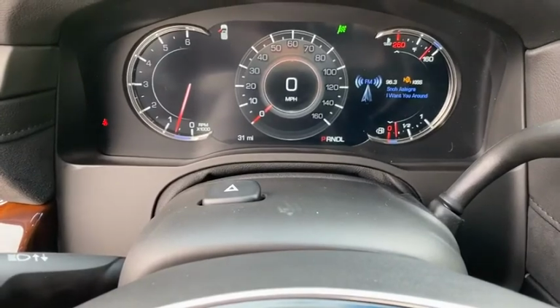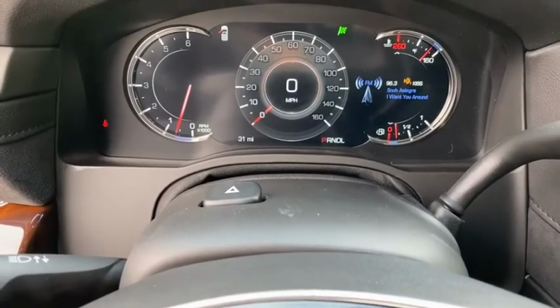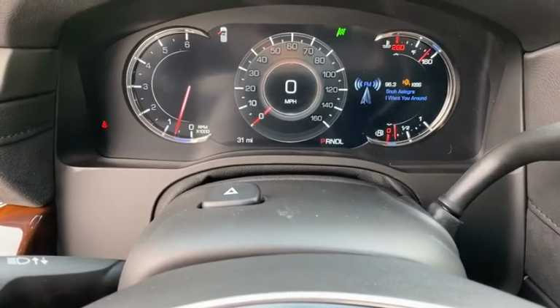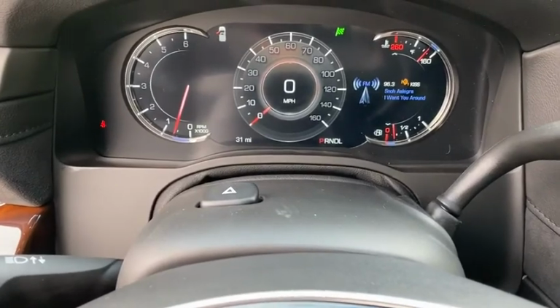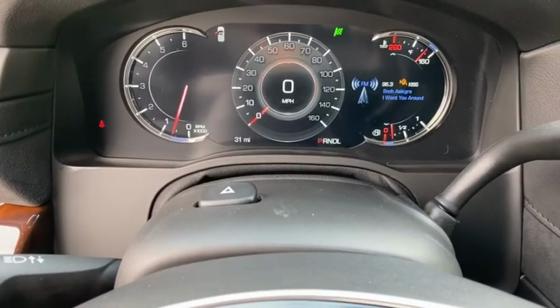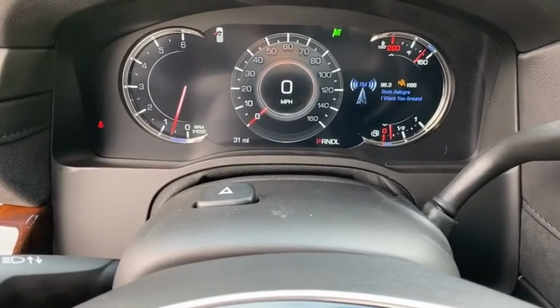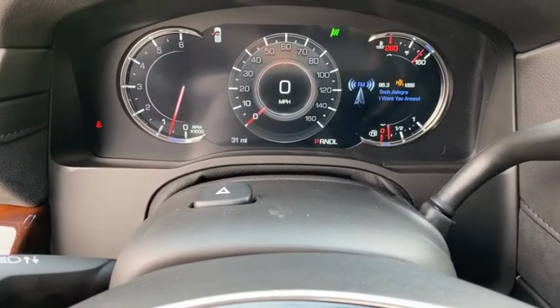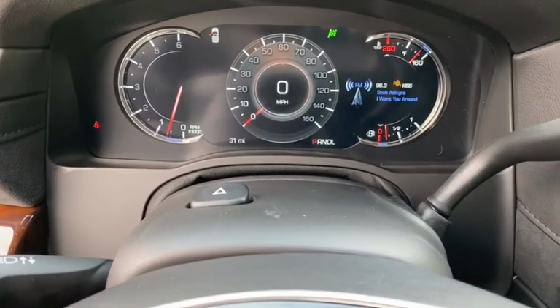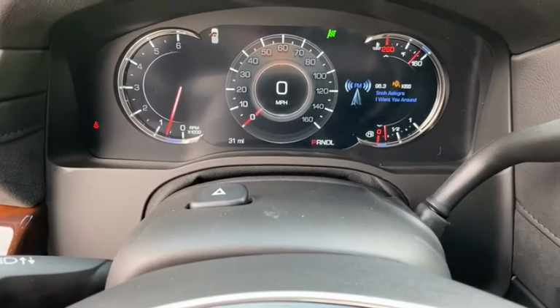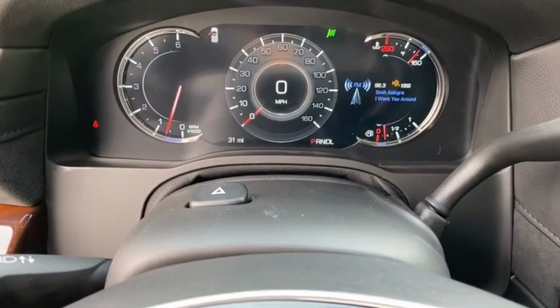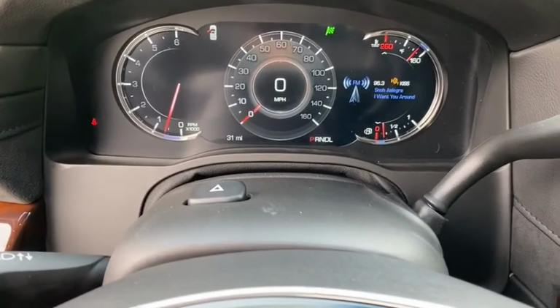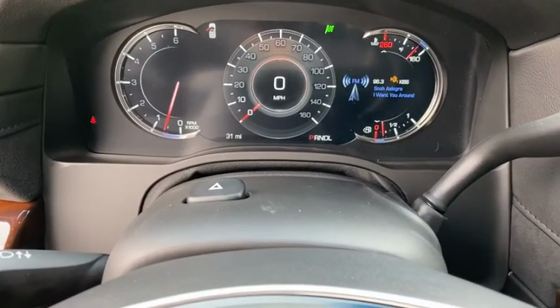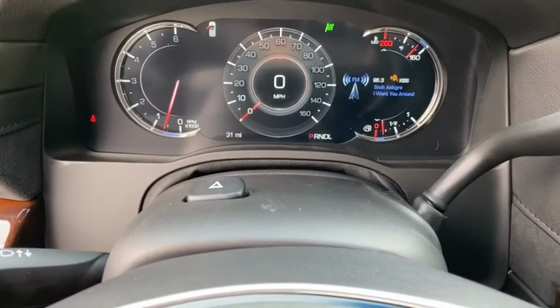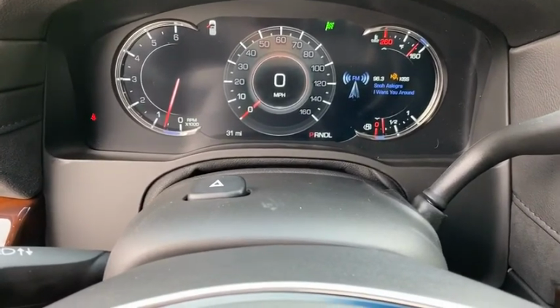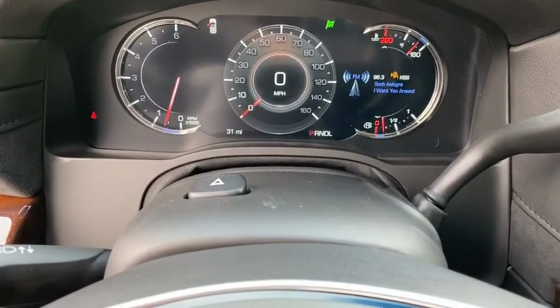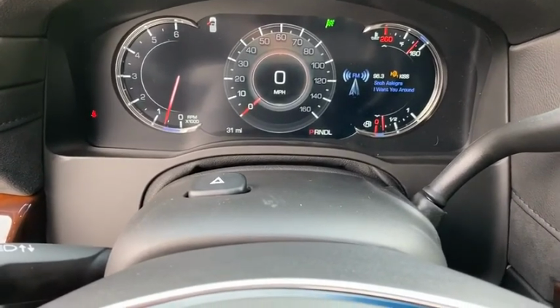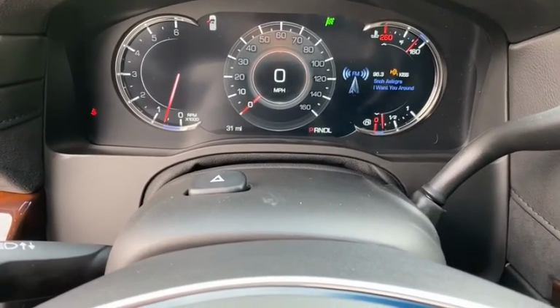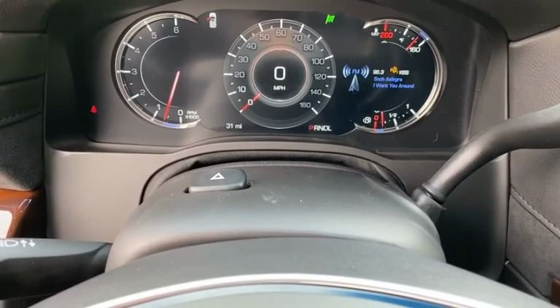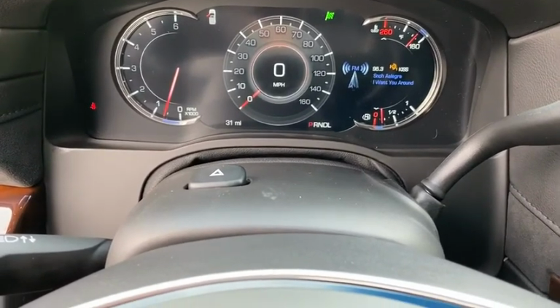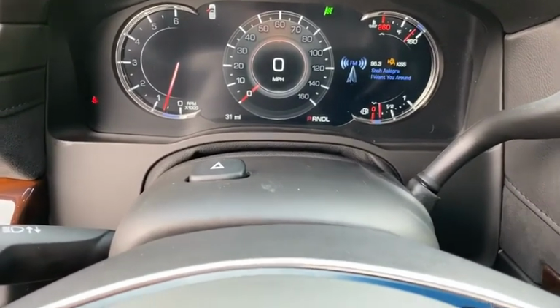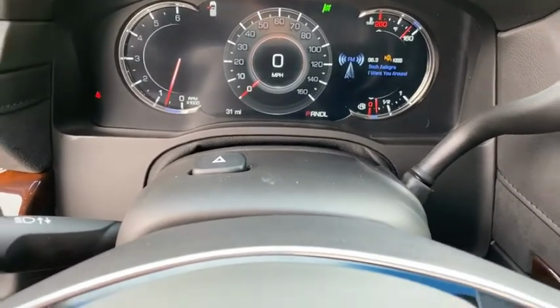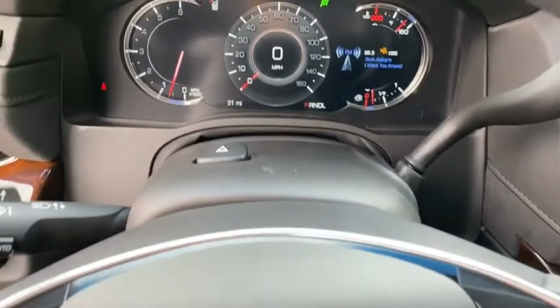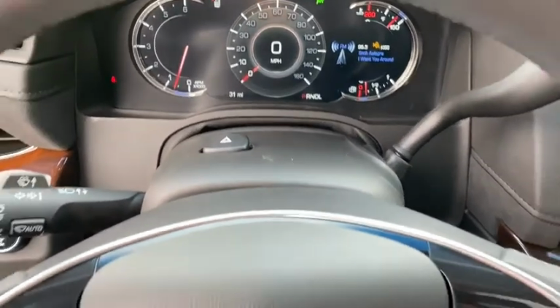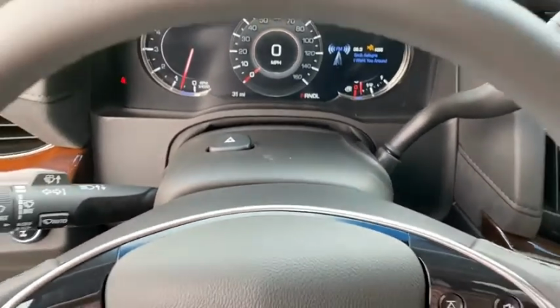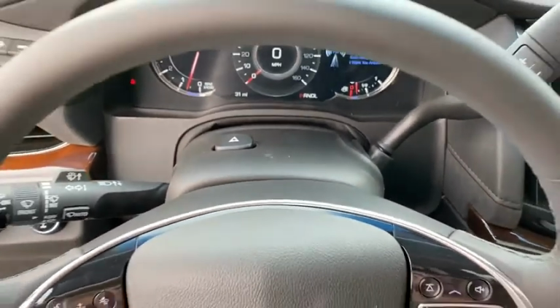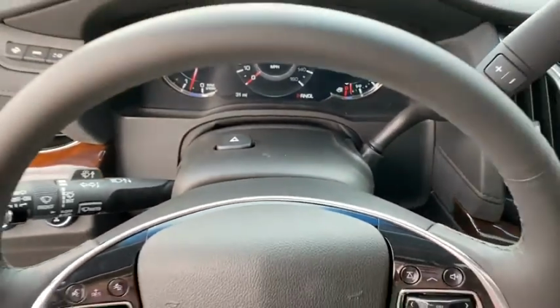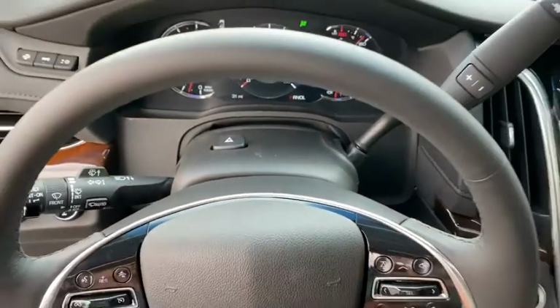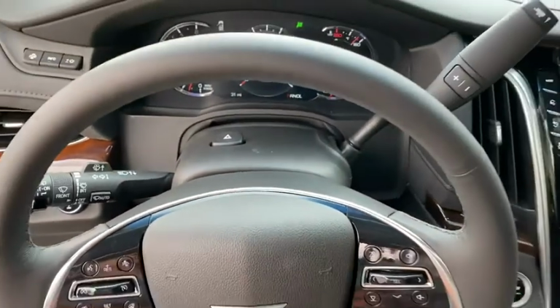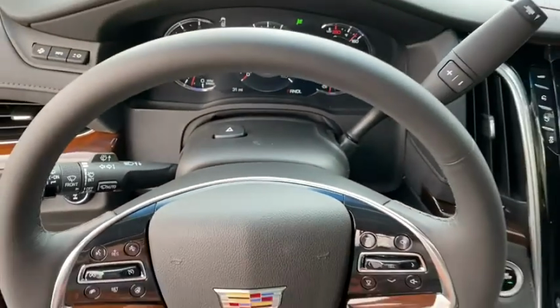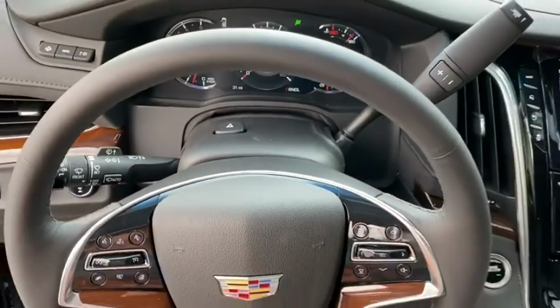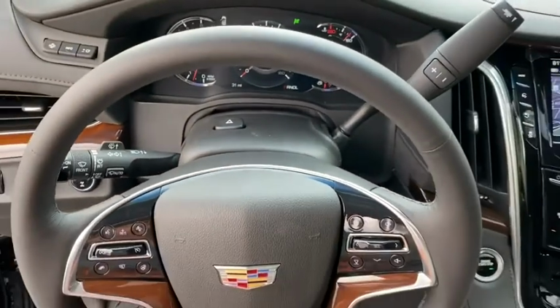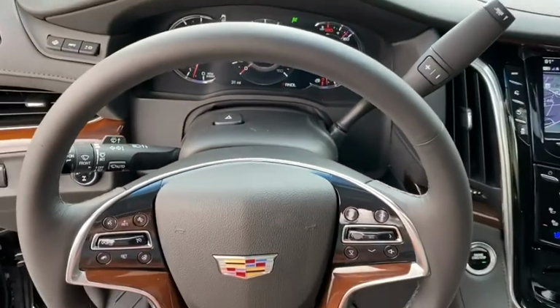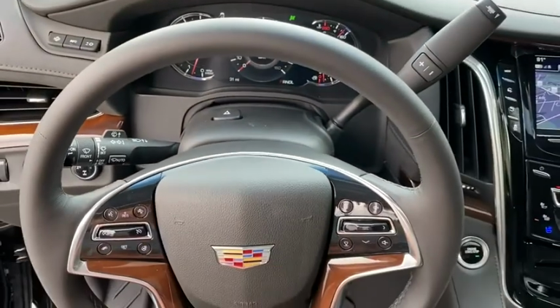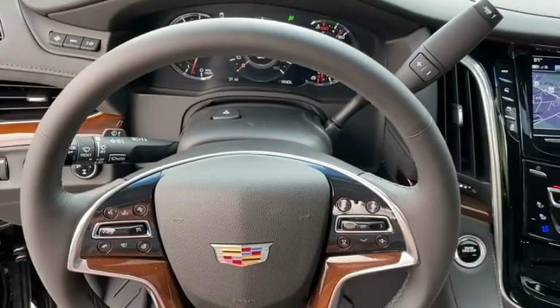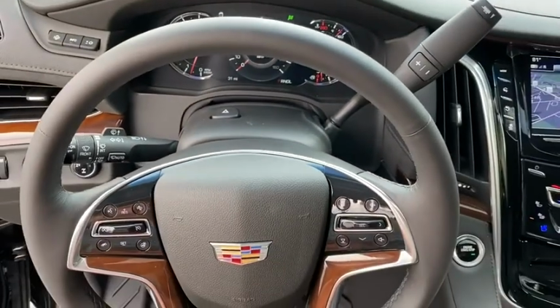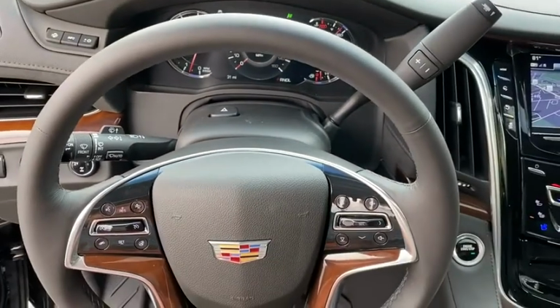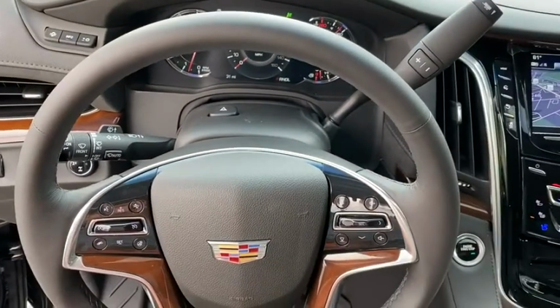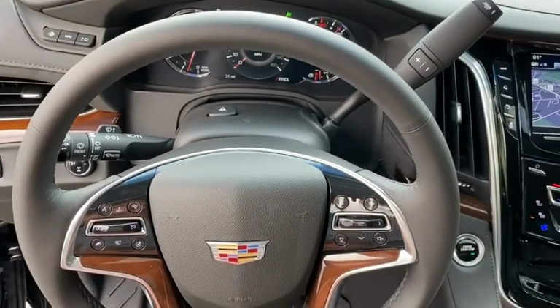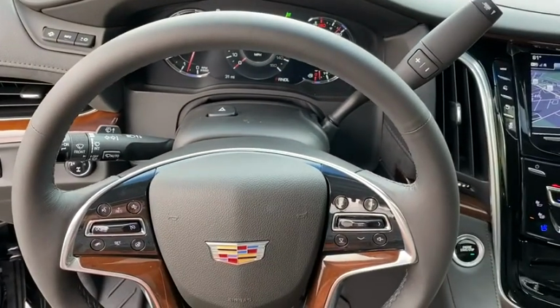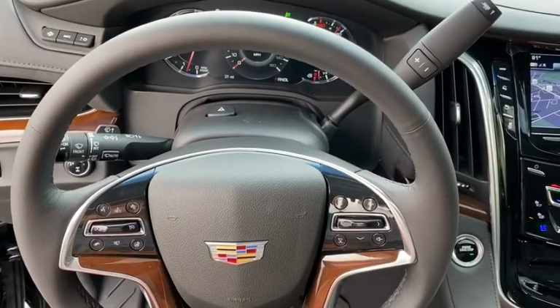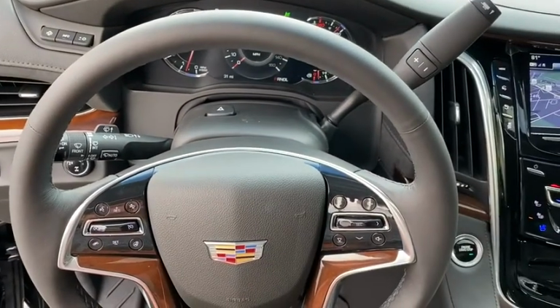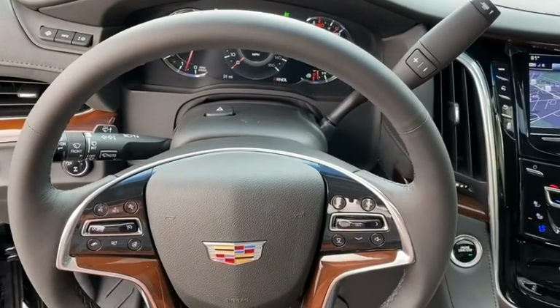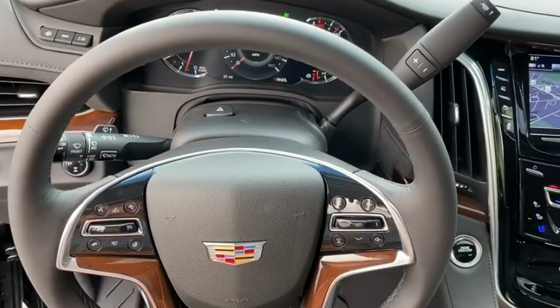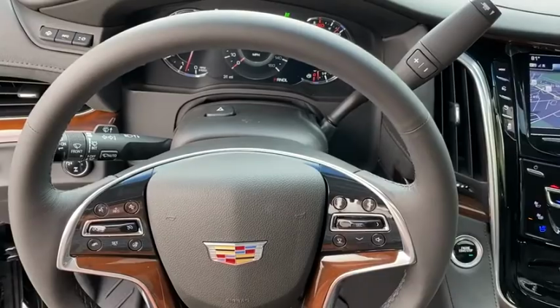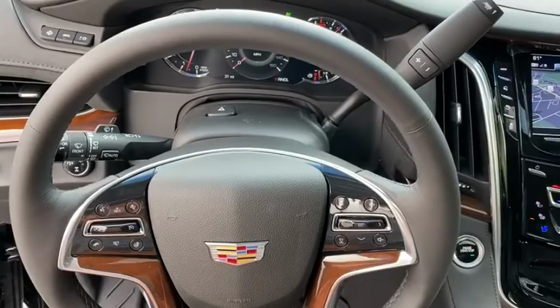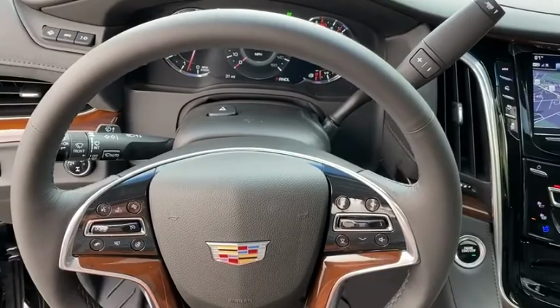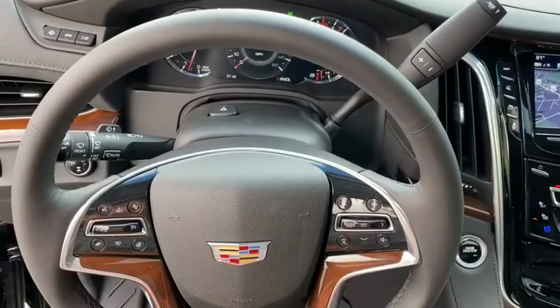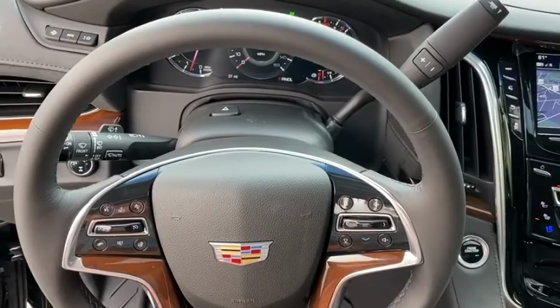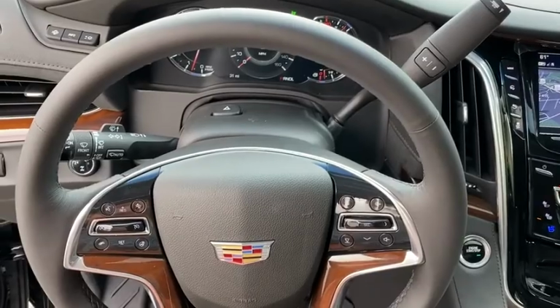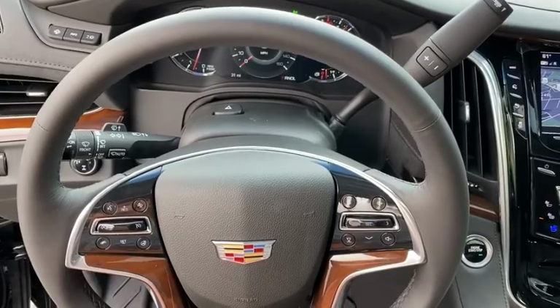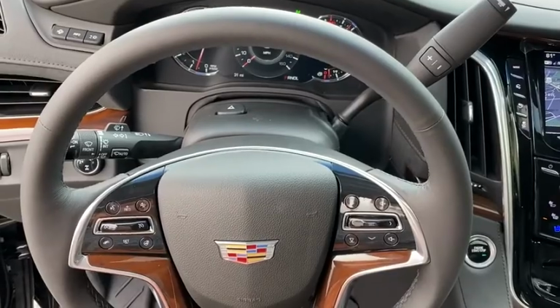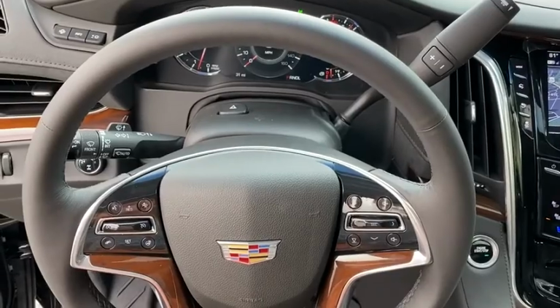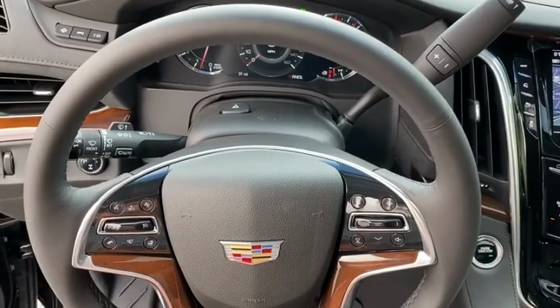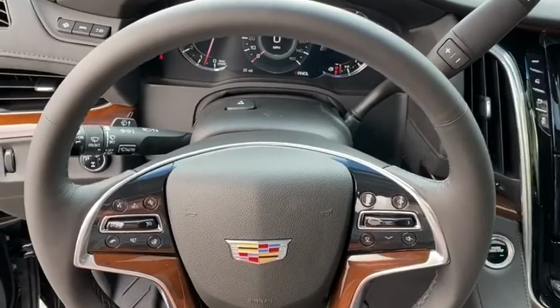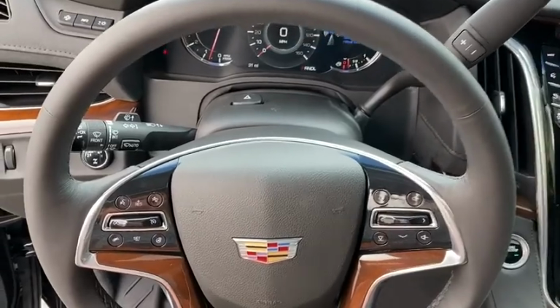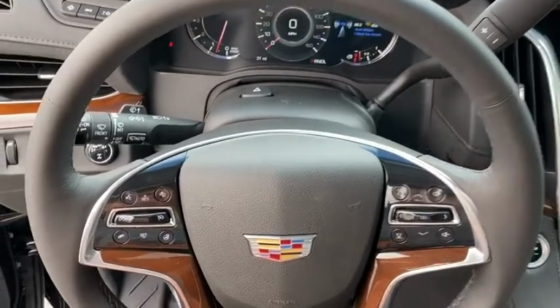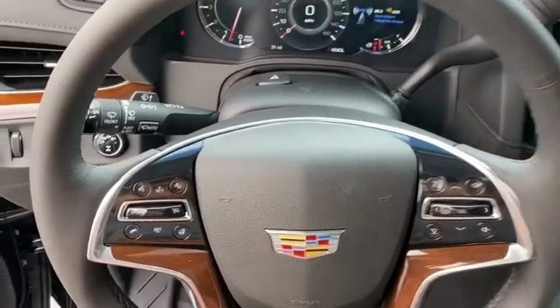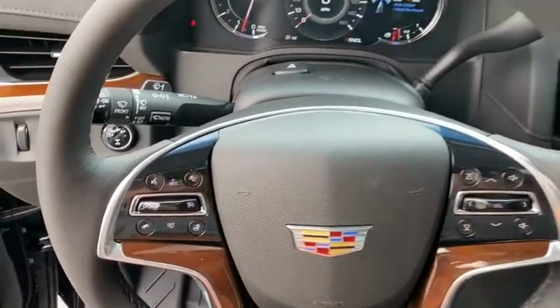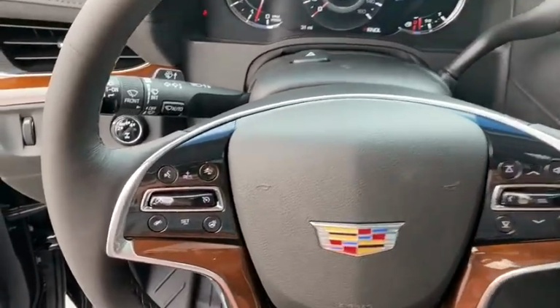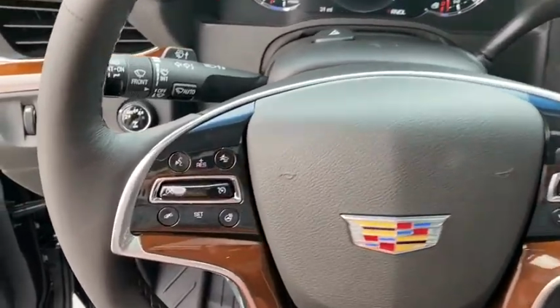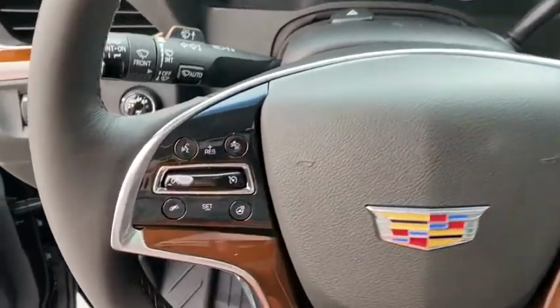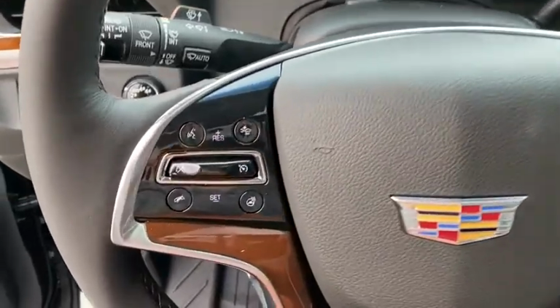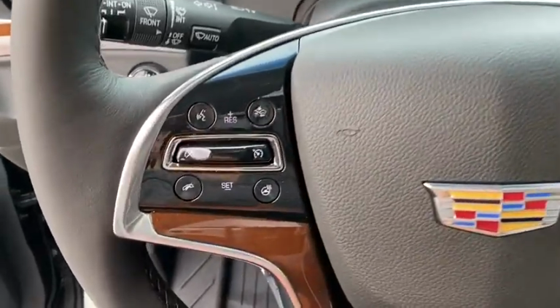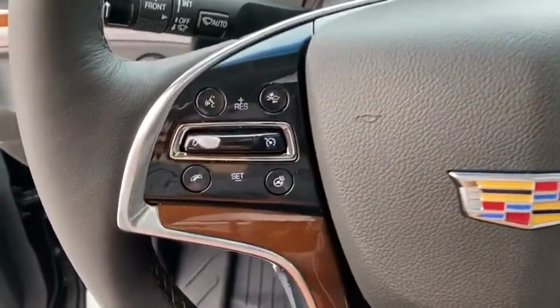Security system, fog lights, electronic stability control, compass, heated steering wheel, rear window defroster.